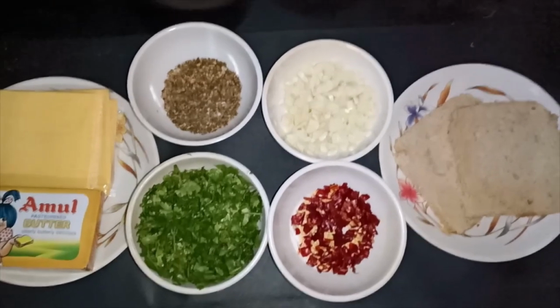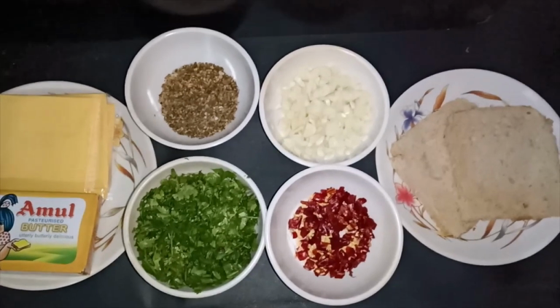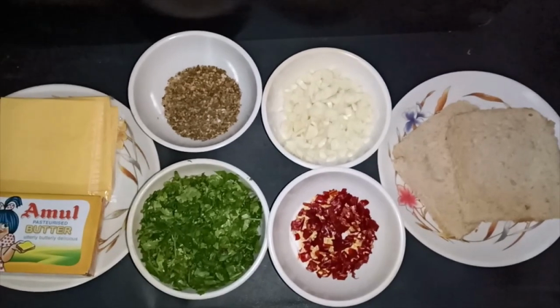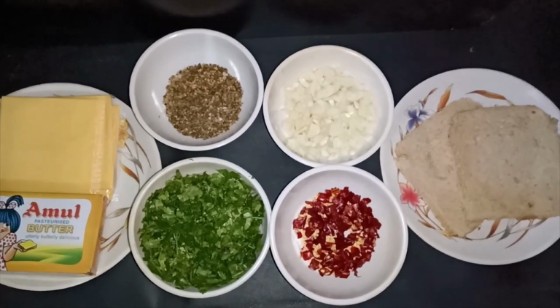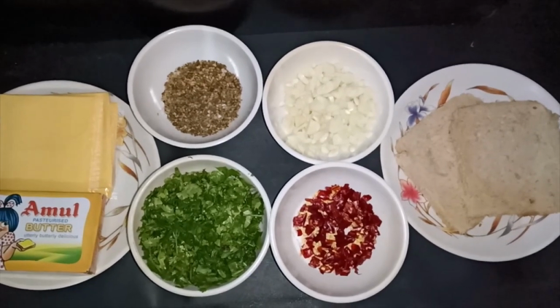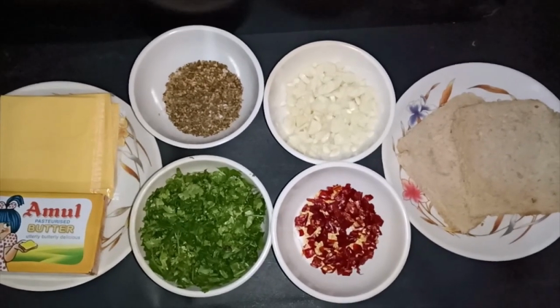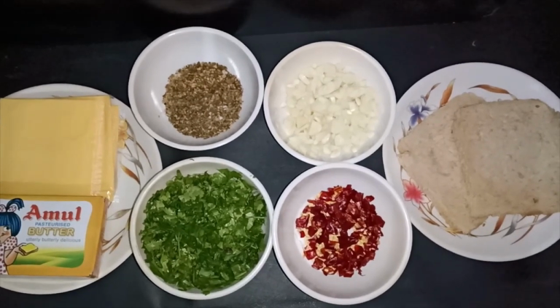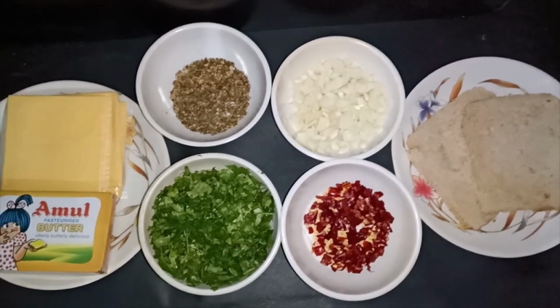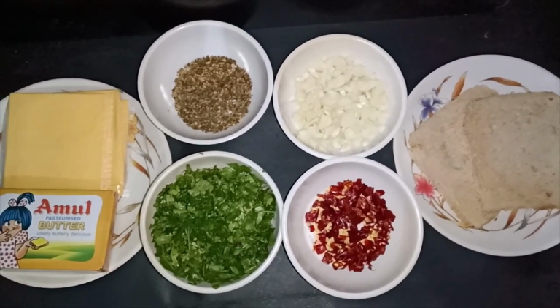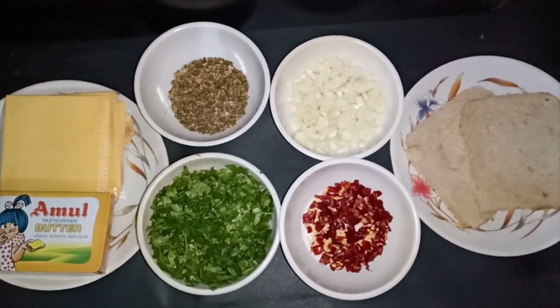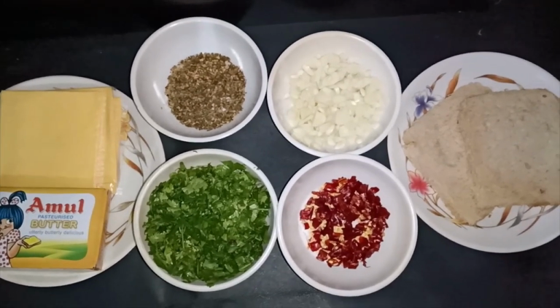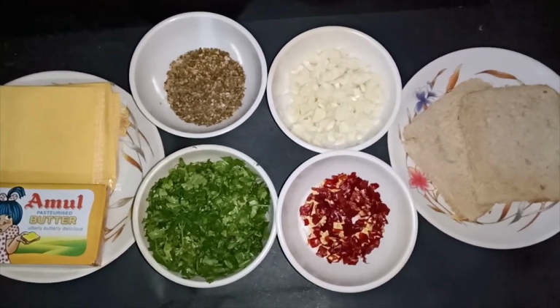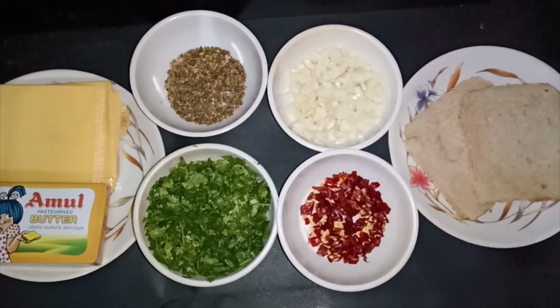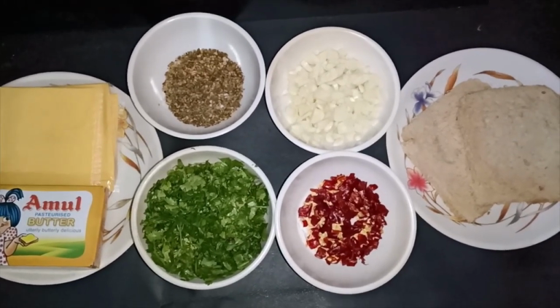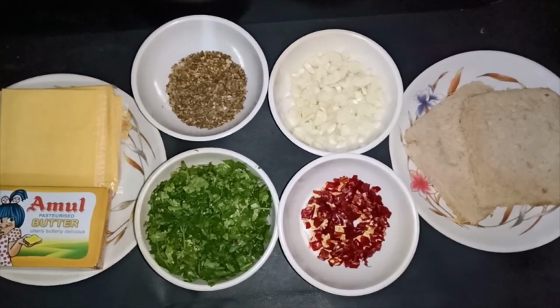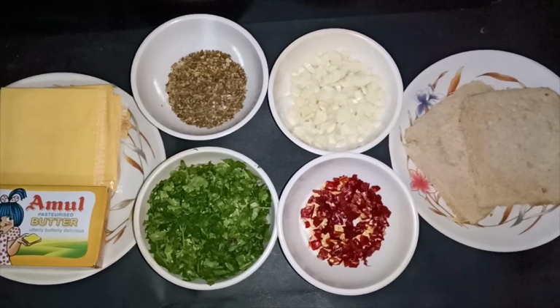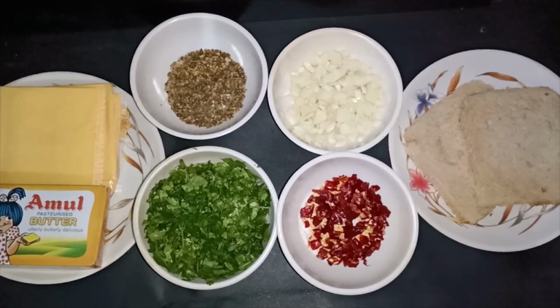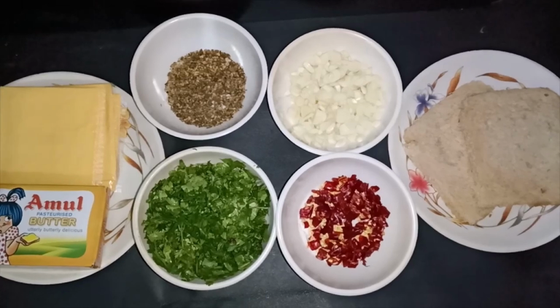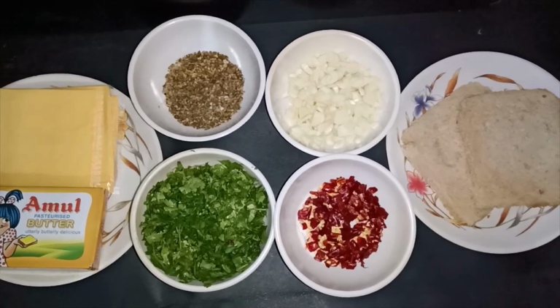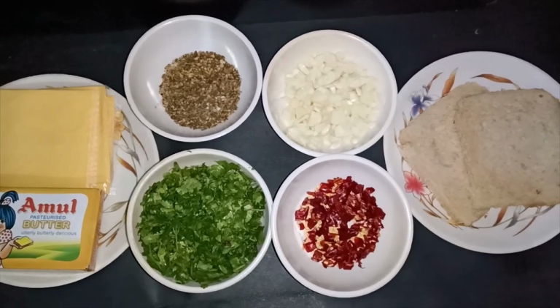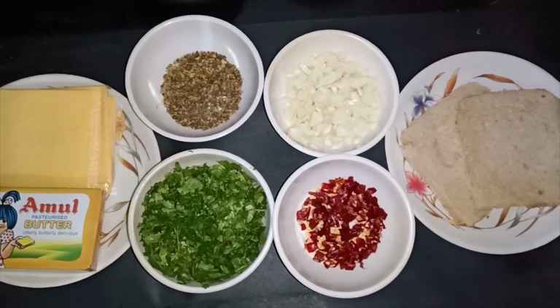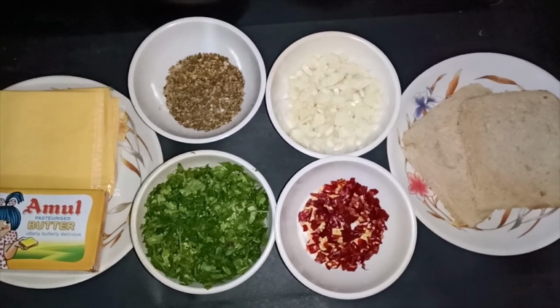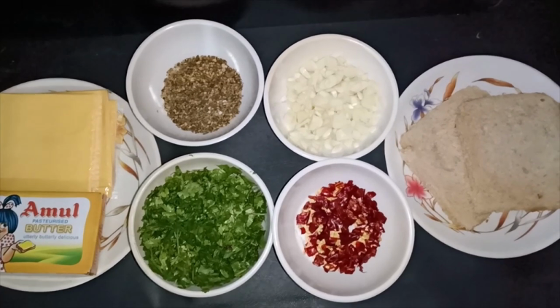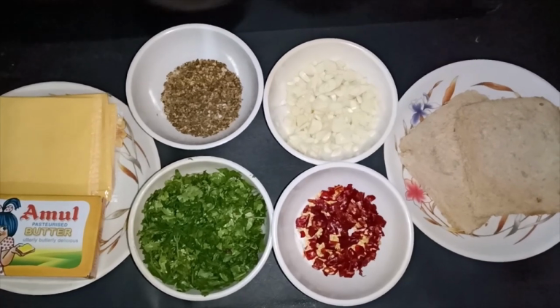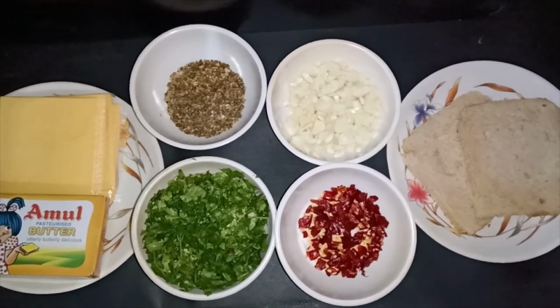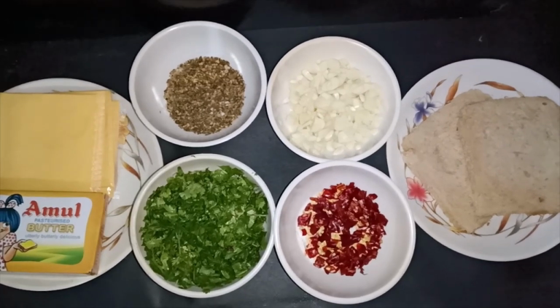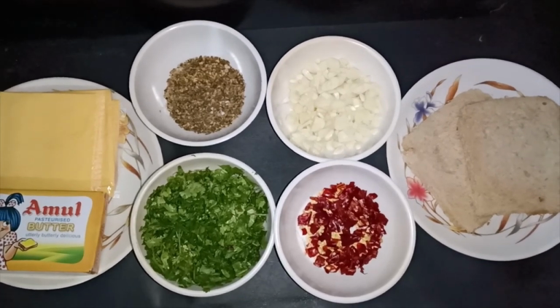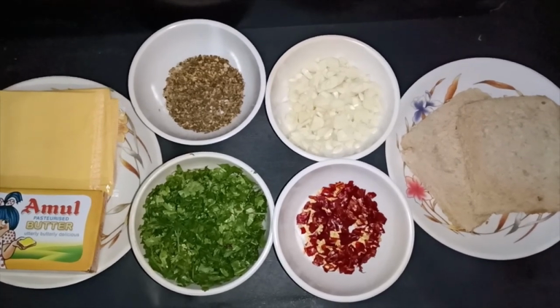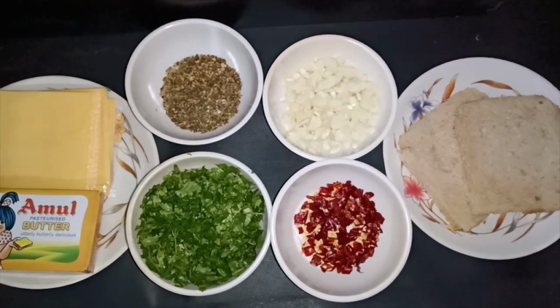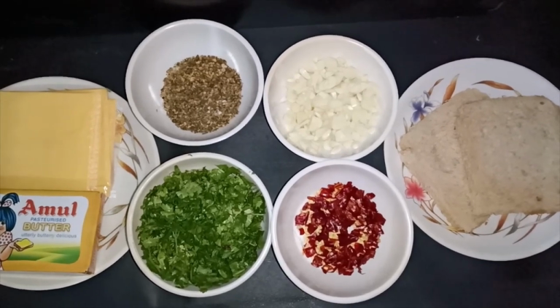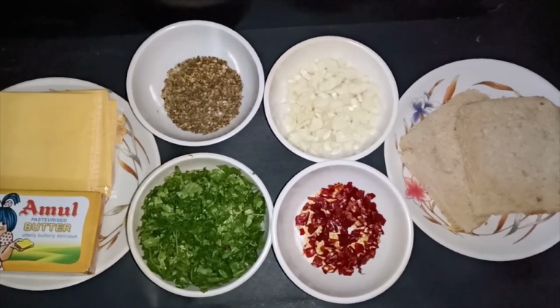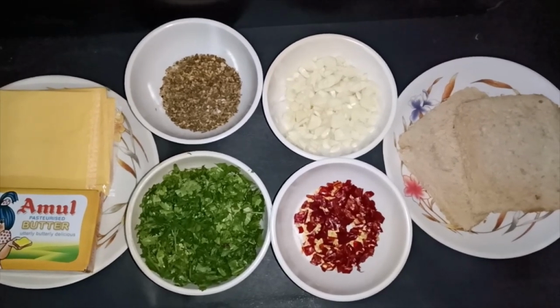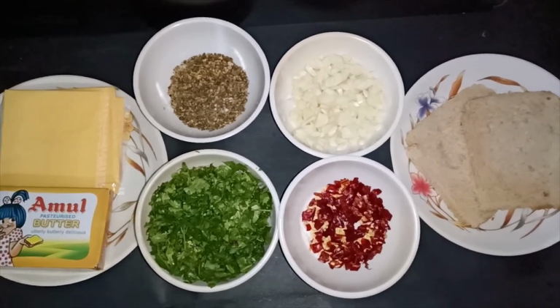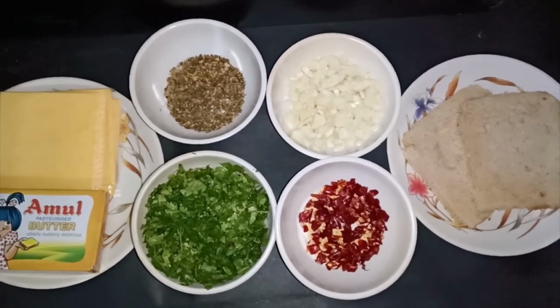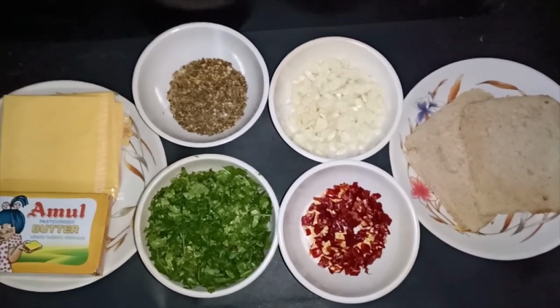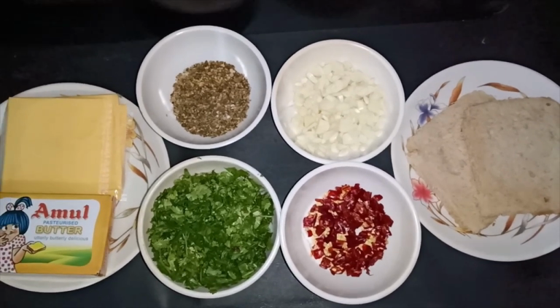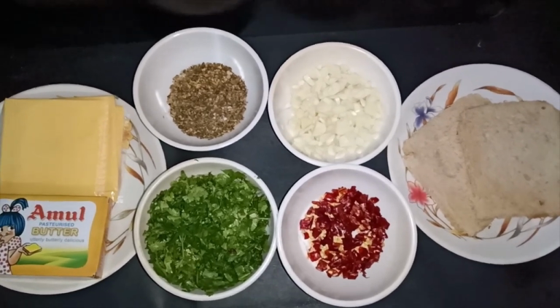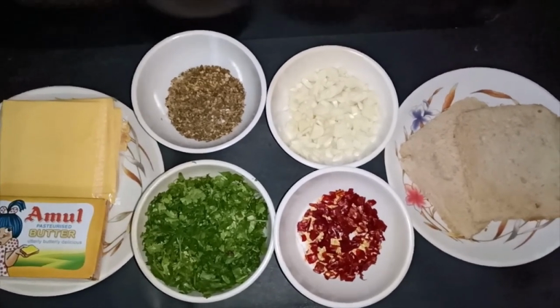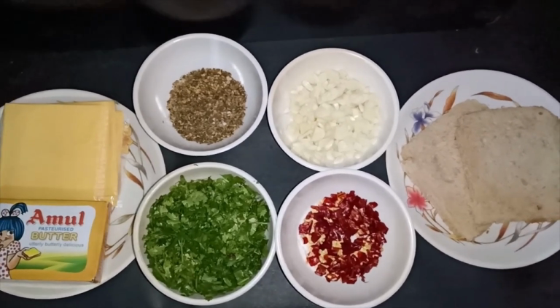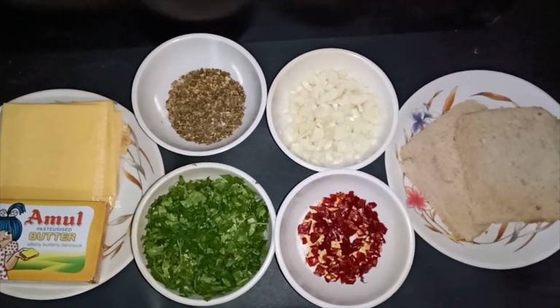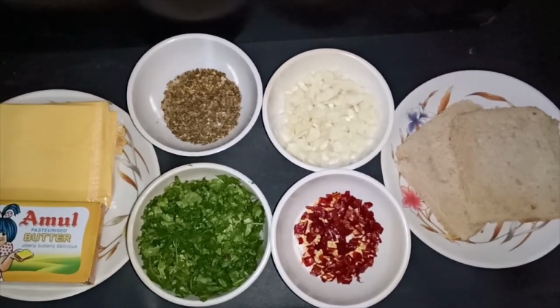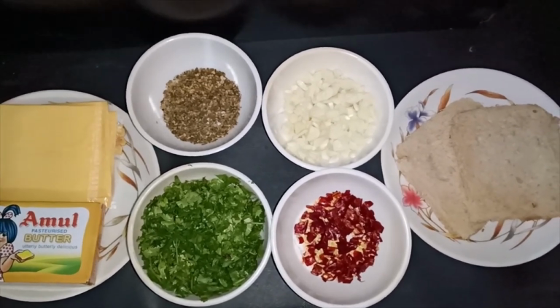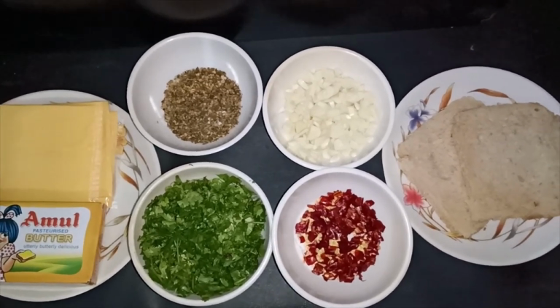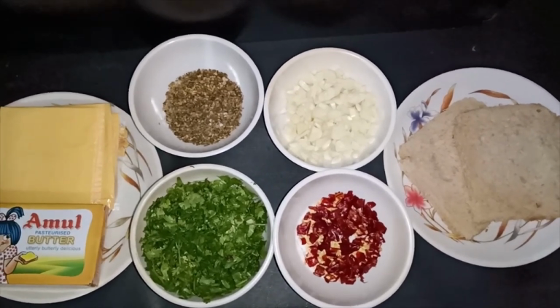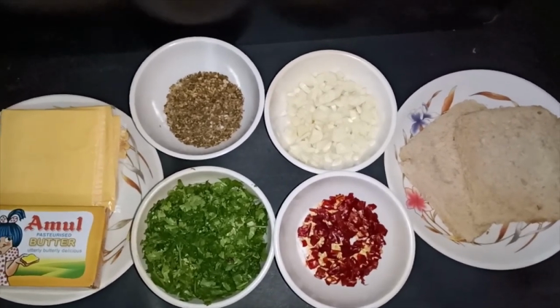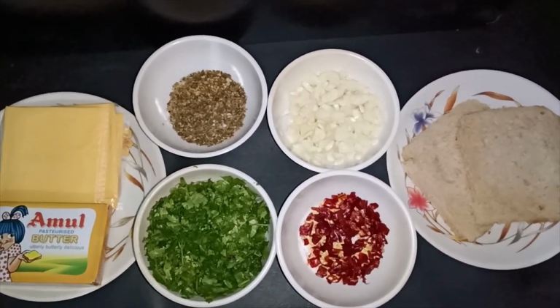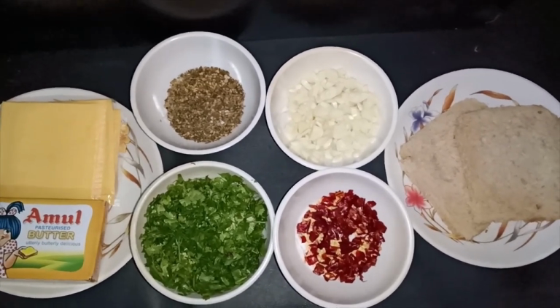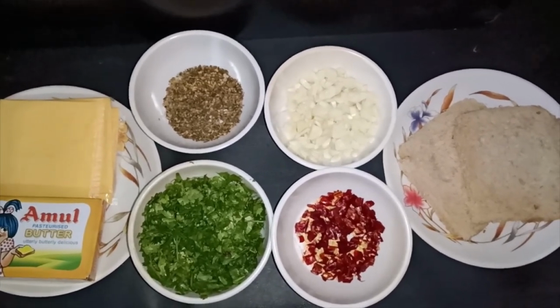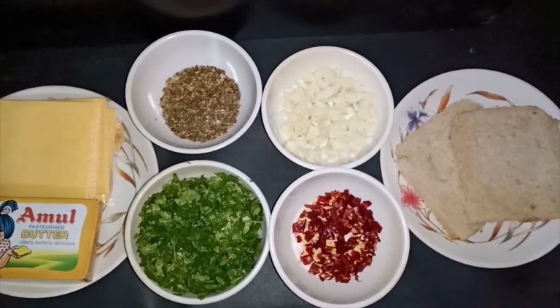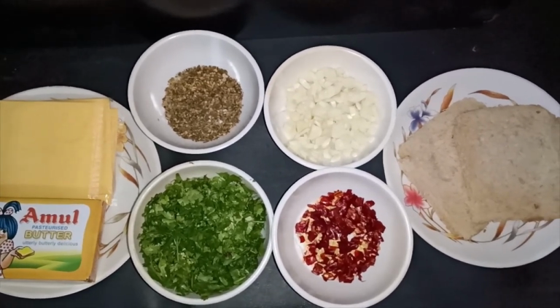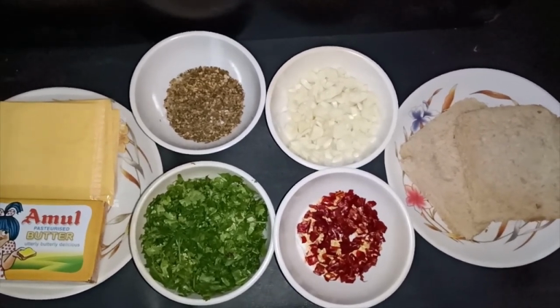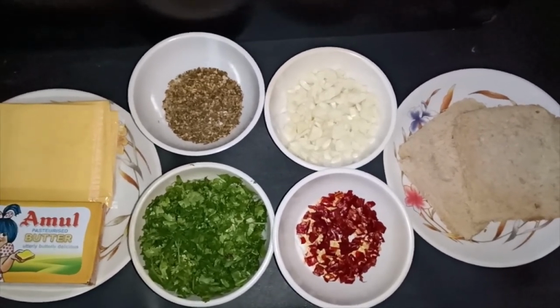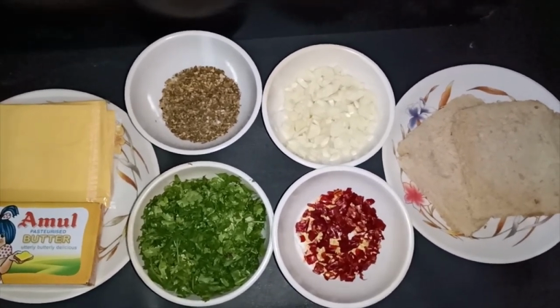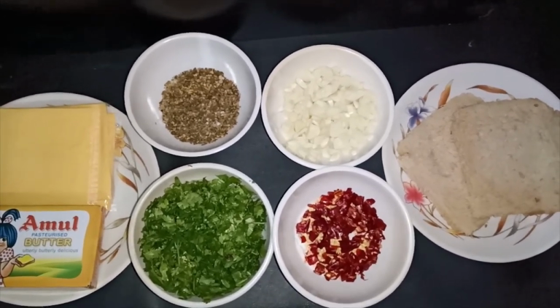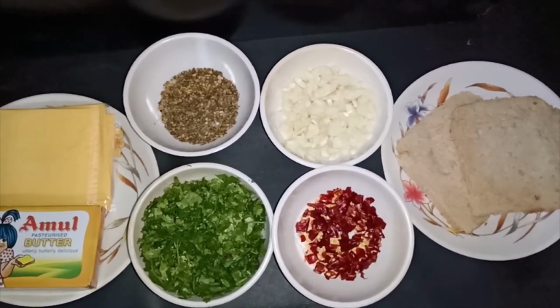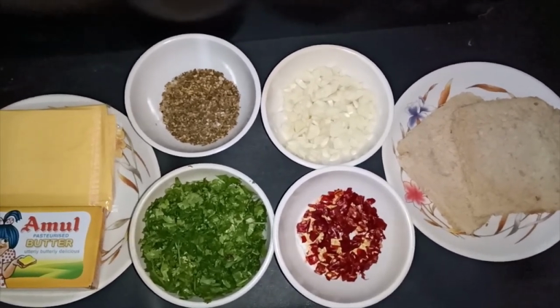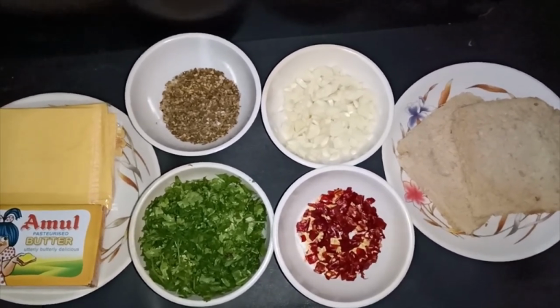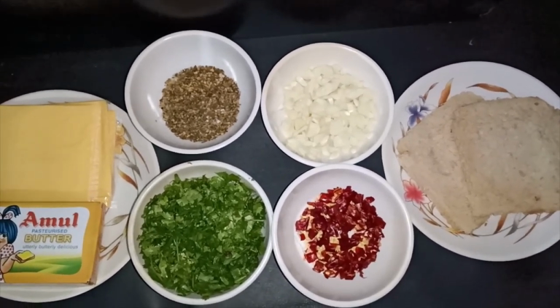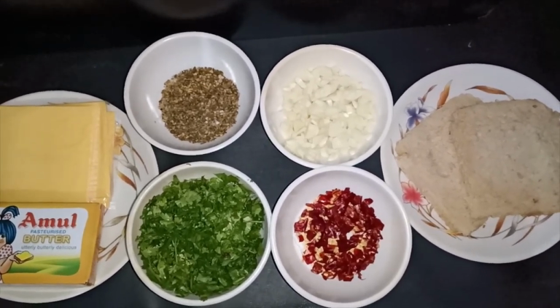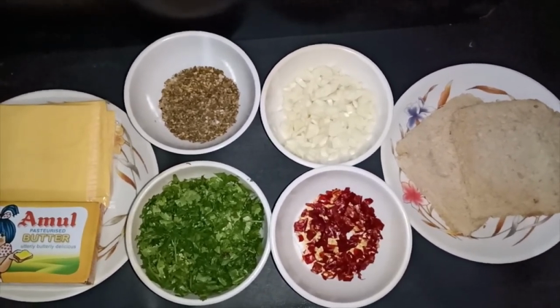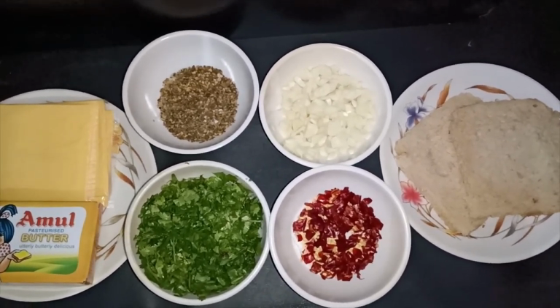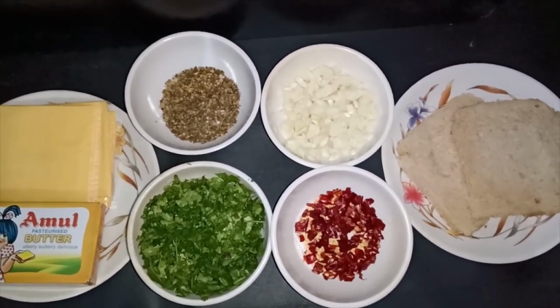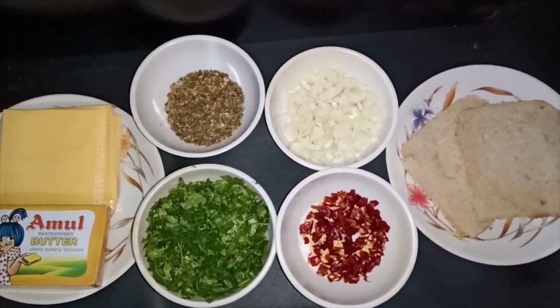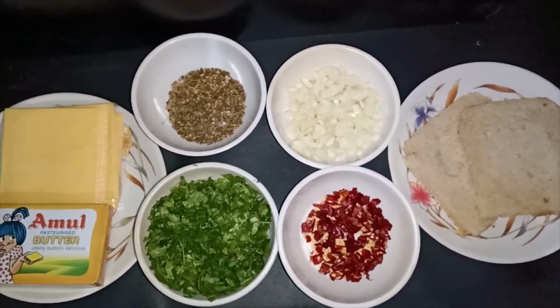Hello friends, I will share with you the cheese garlic bread recipe which we can always make in free time and easily.